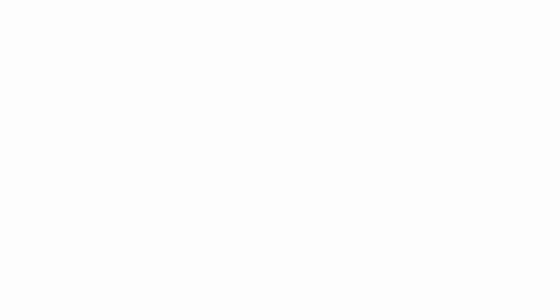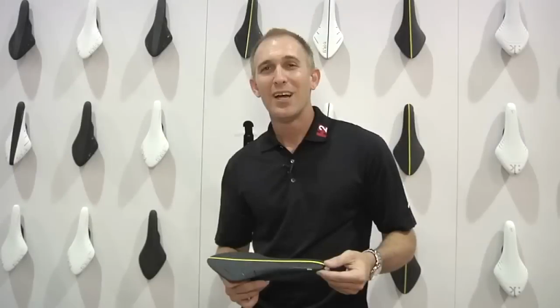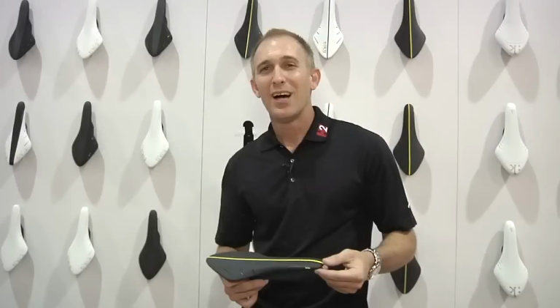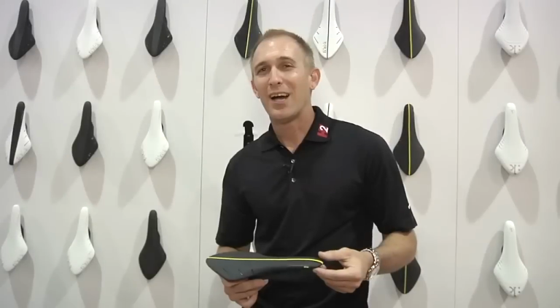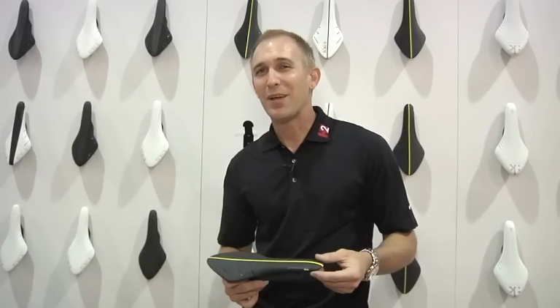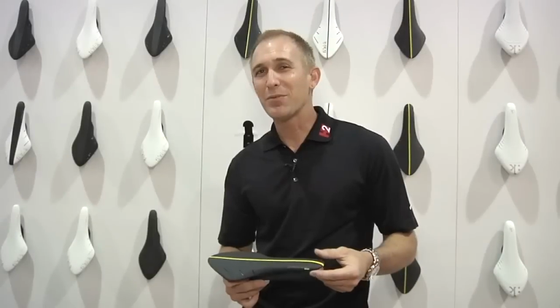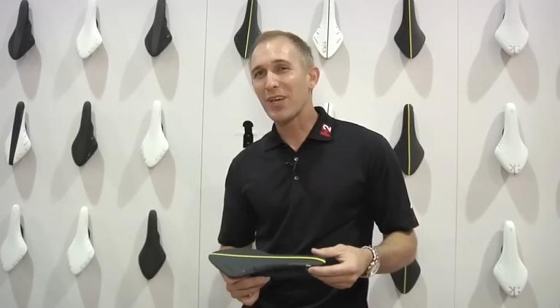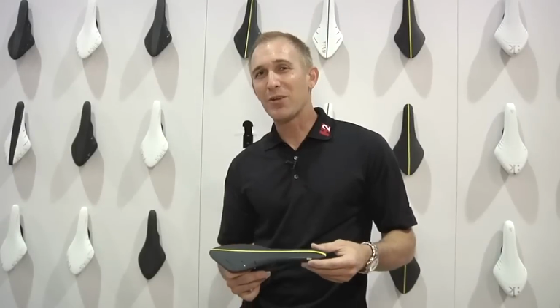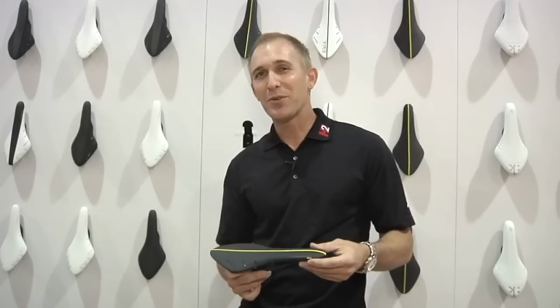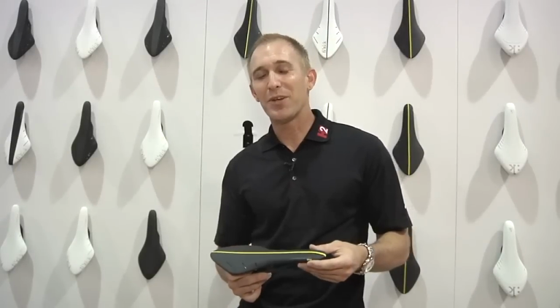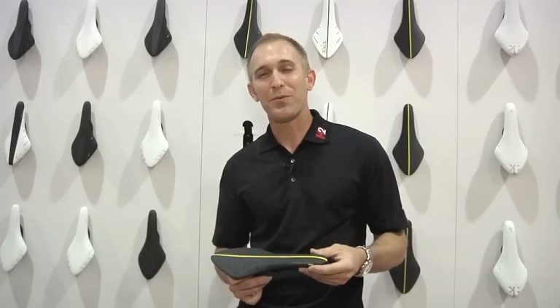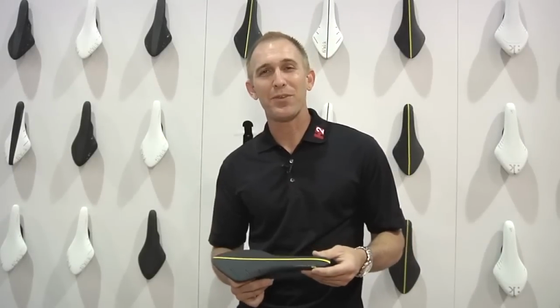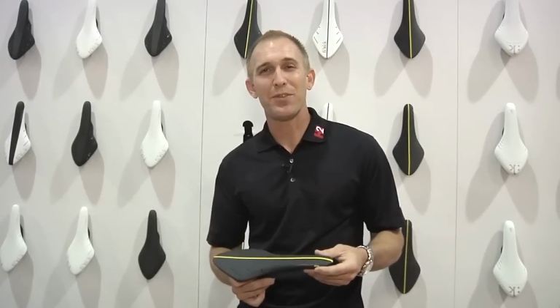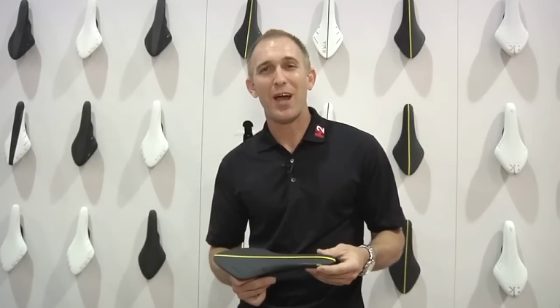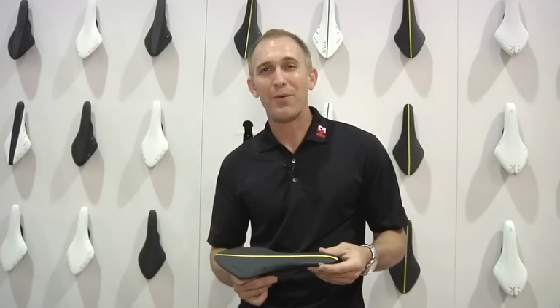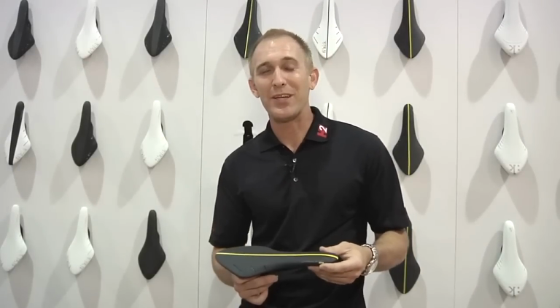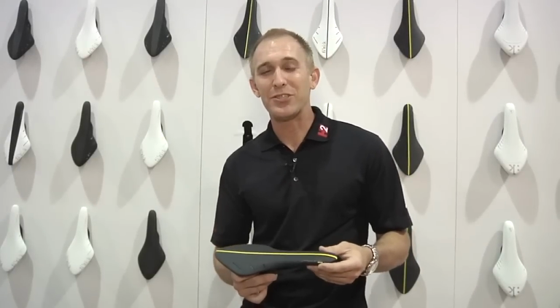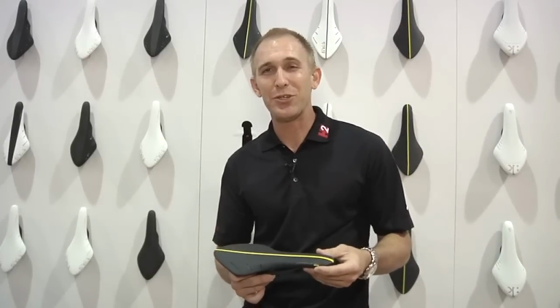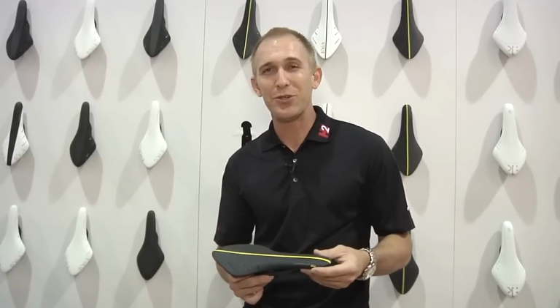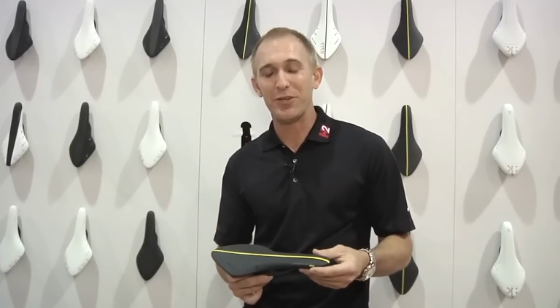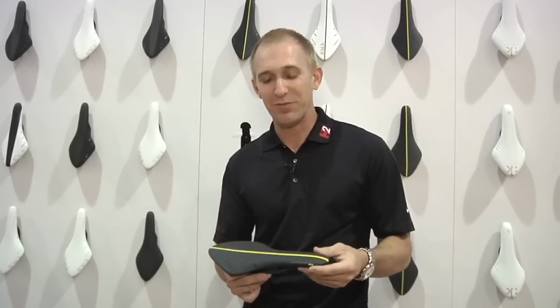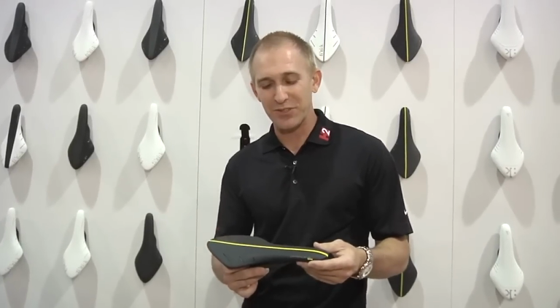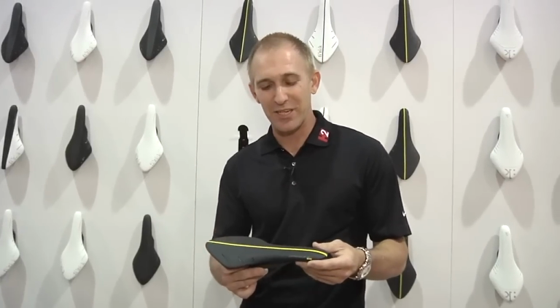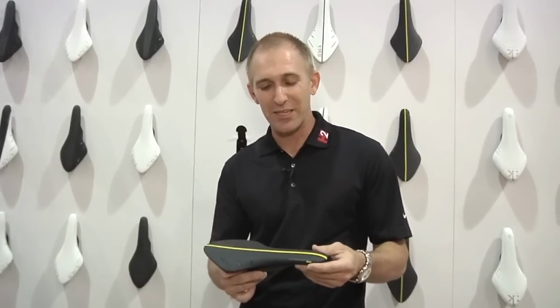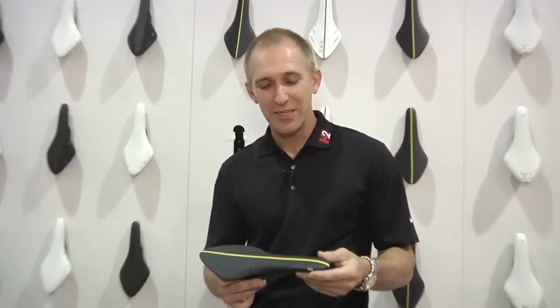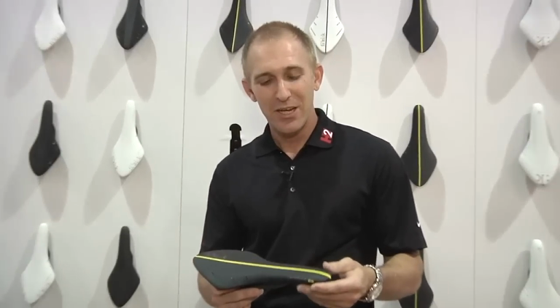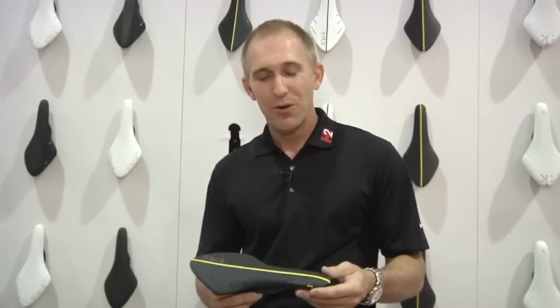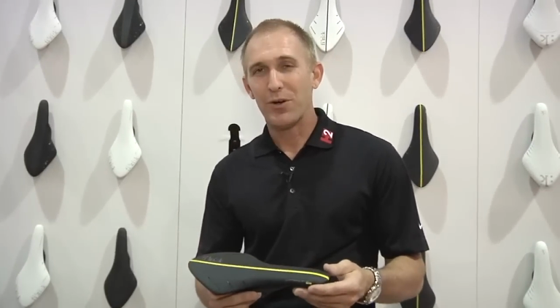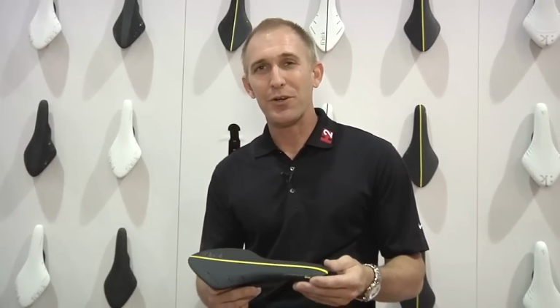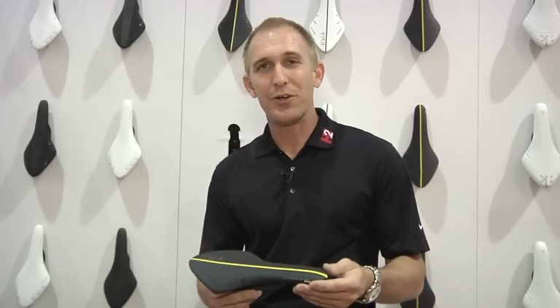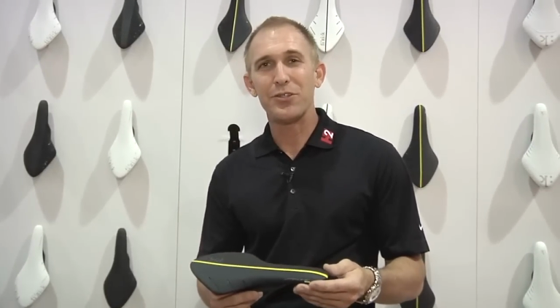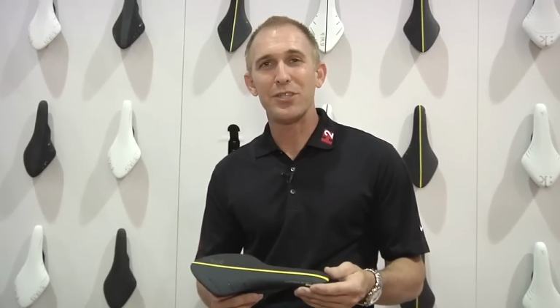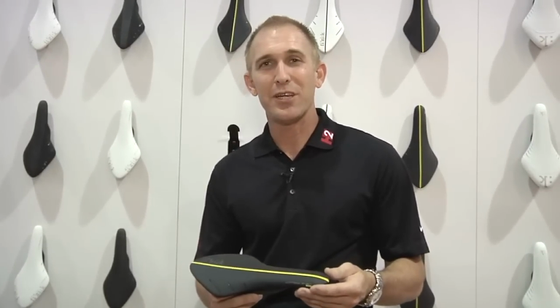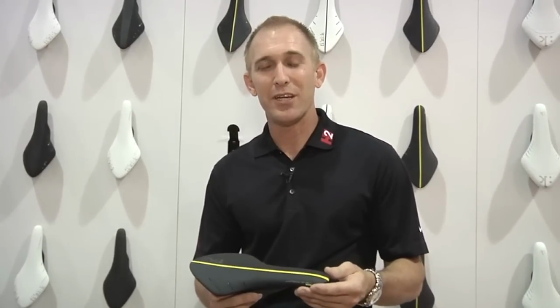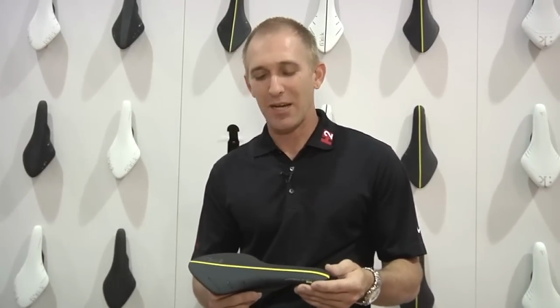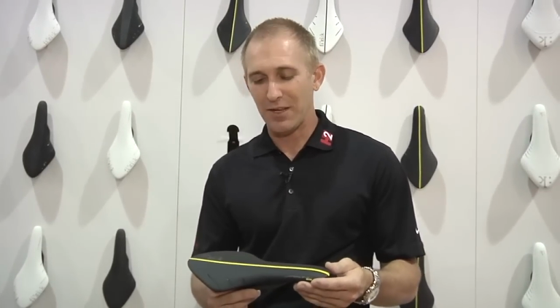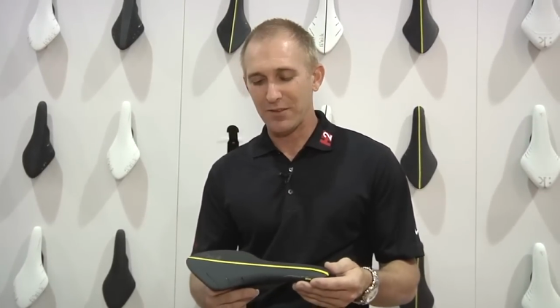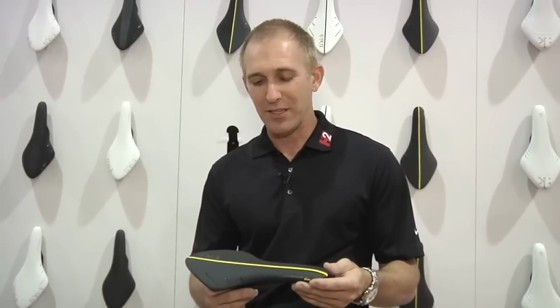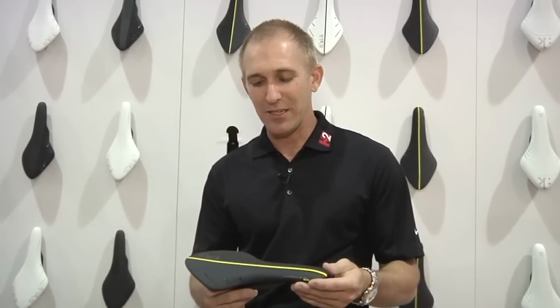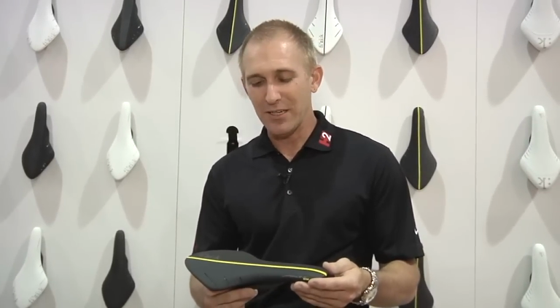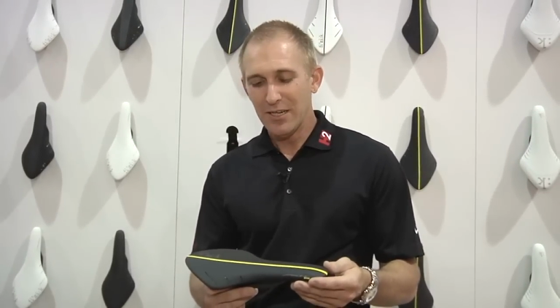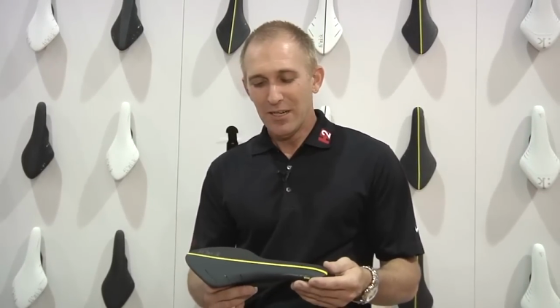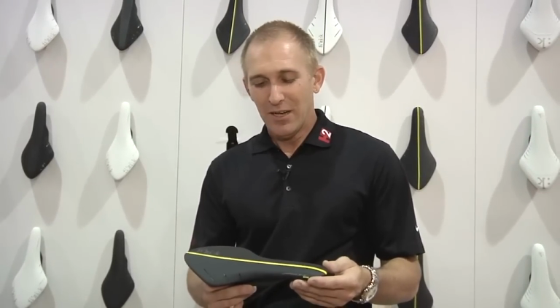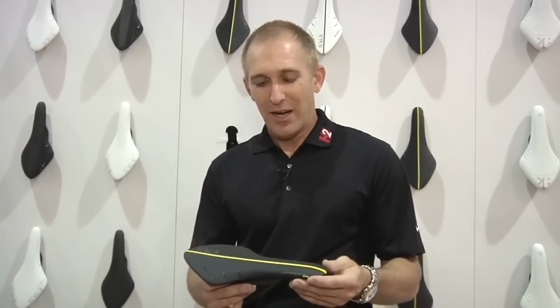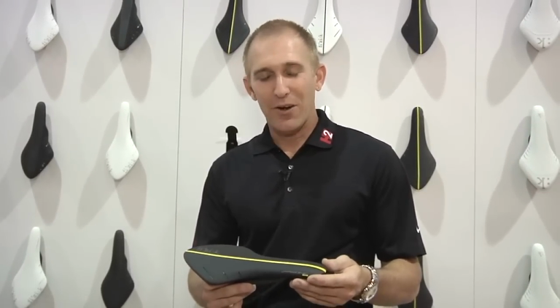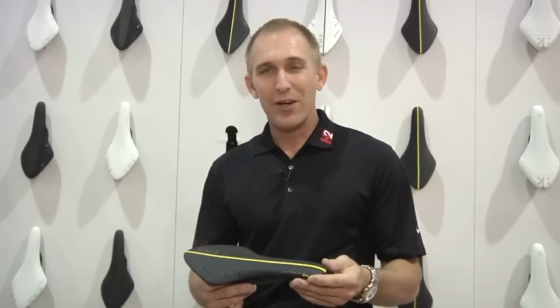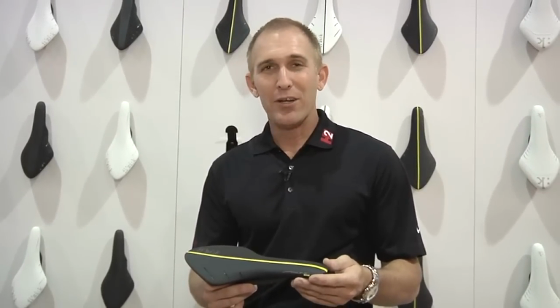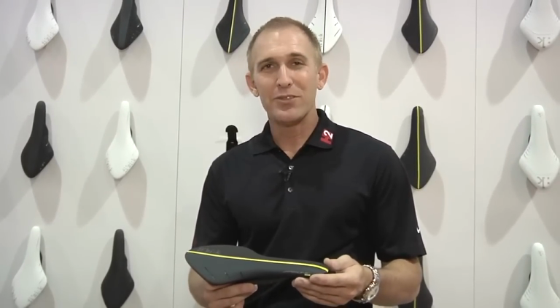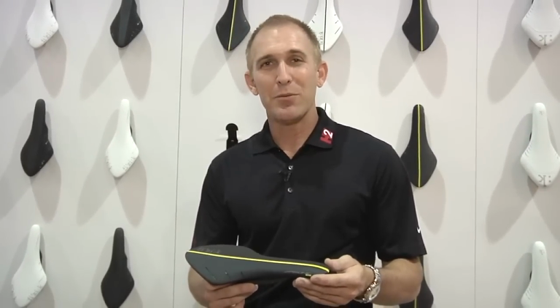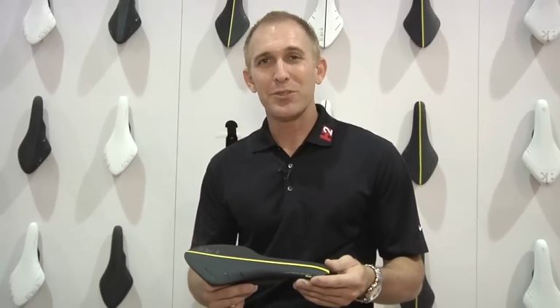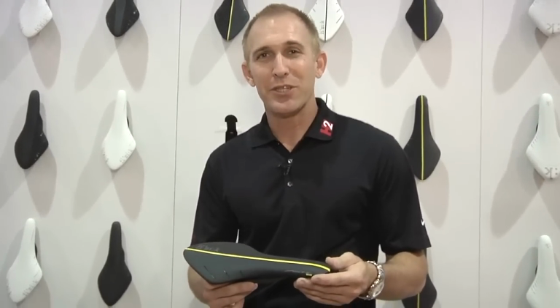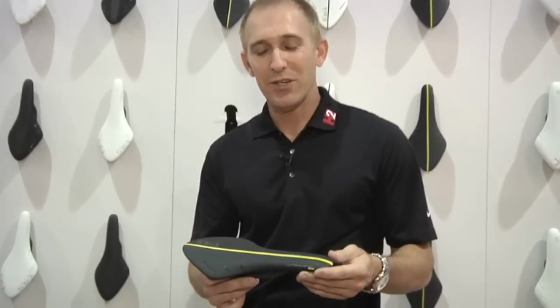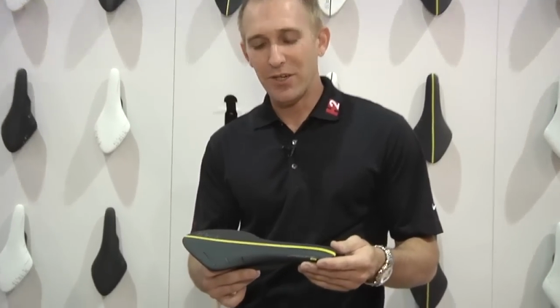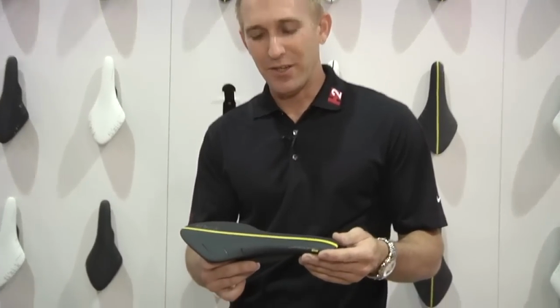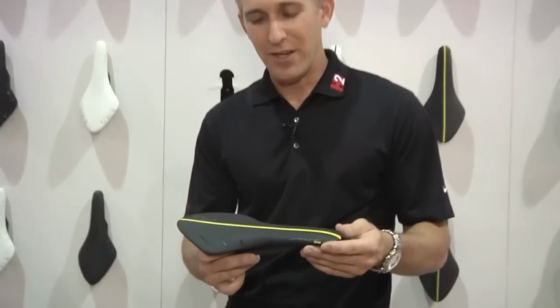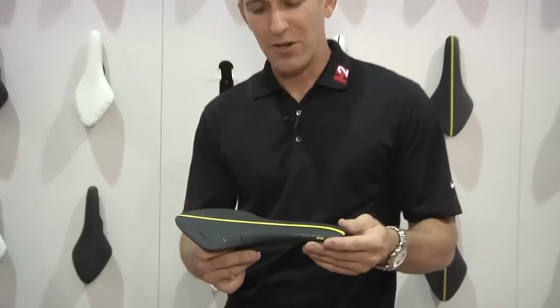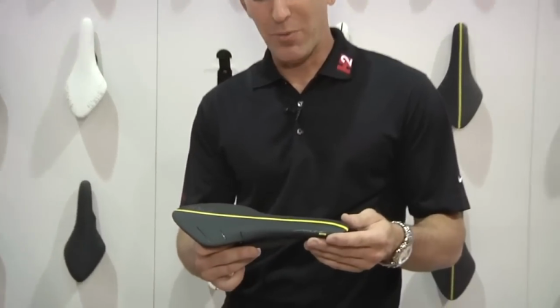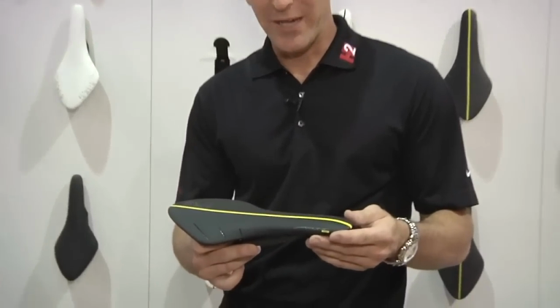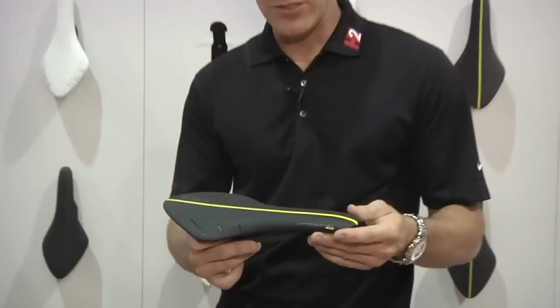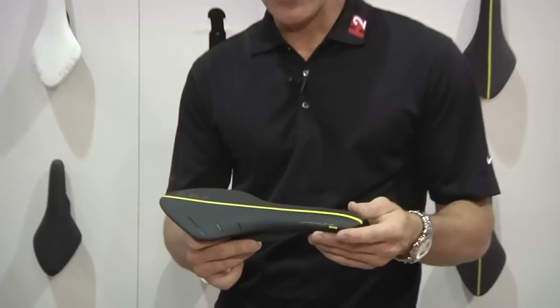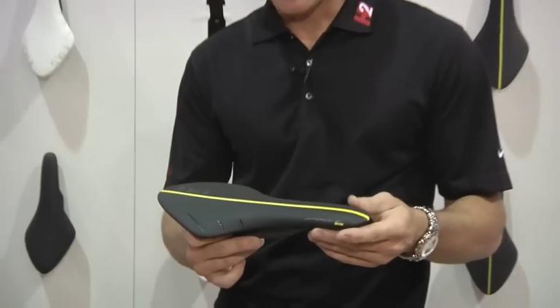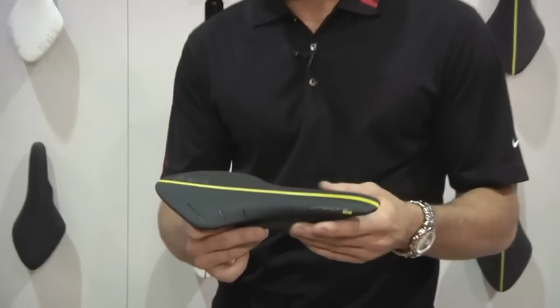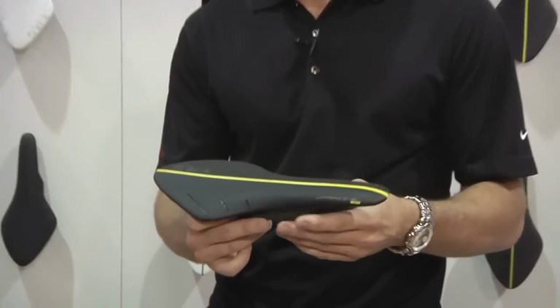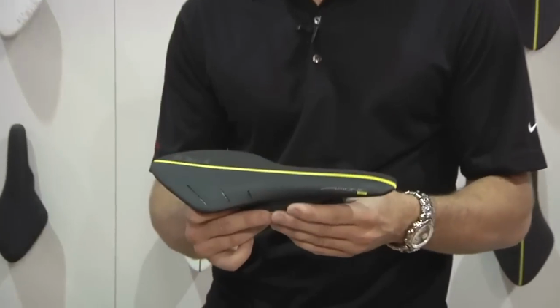Hi, I'm Leo Elman and I'm with Highway 2 and Fizik. We're introducing the Aerion 00 at Interbike 2012.